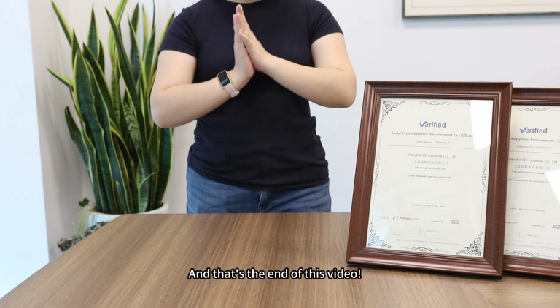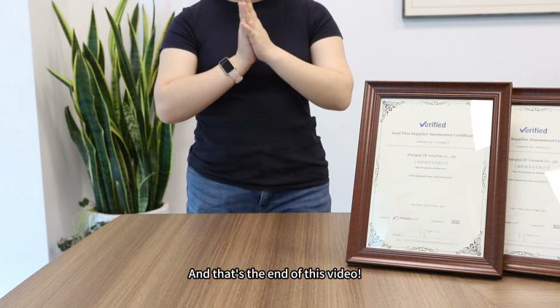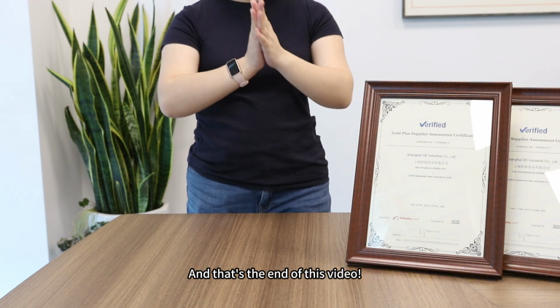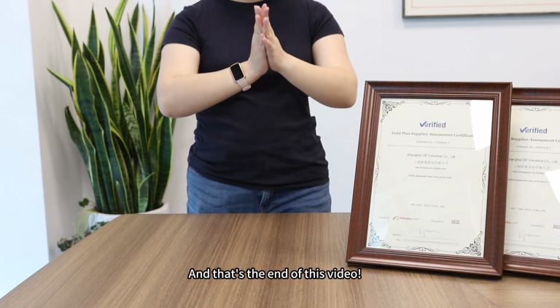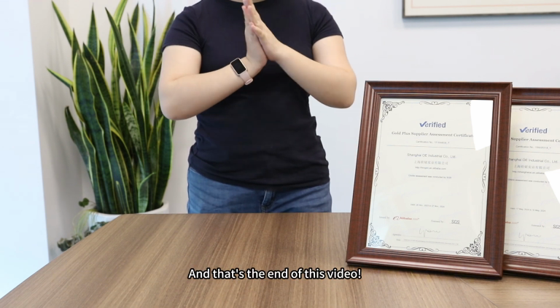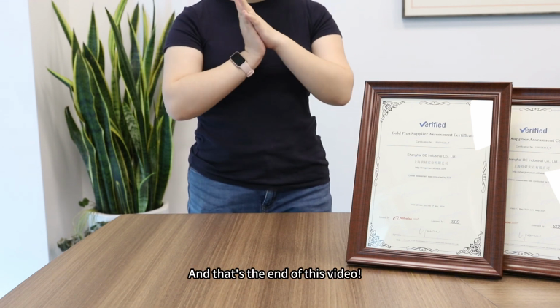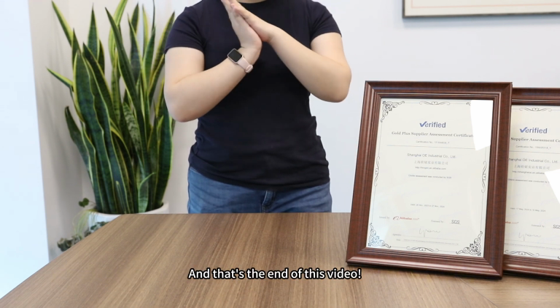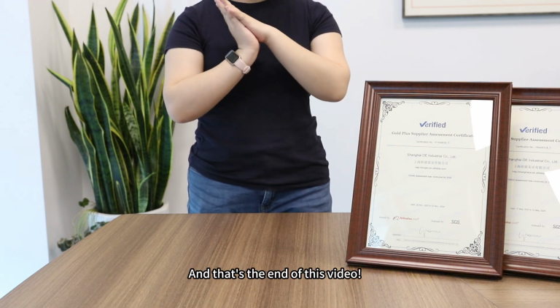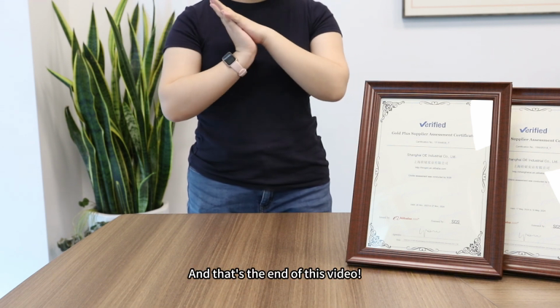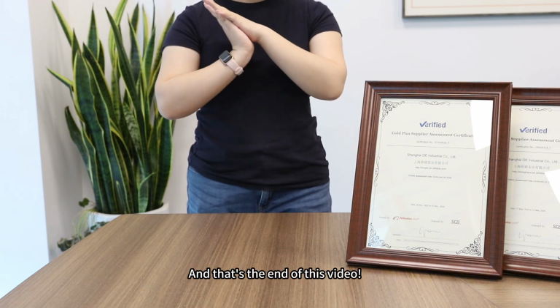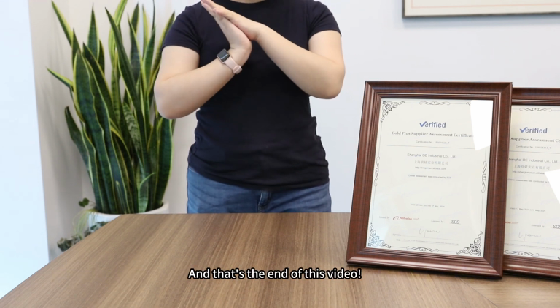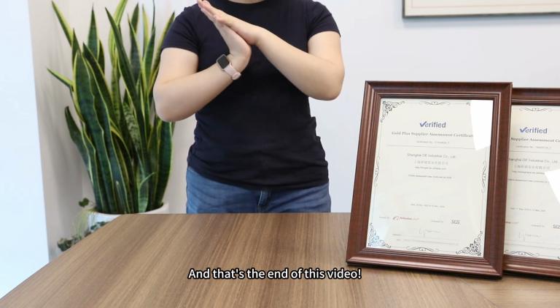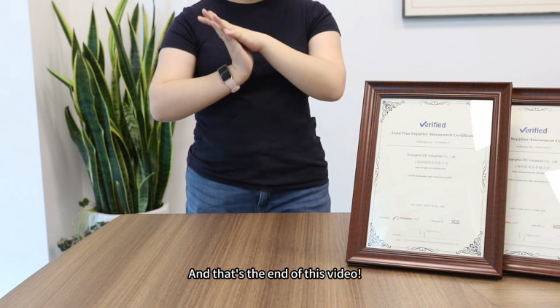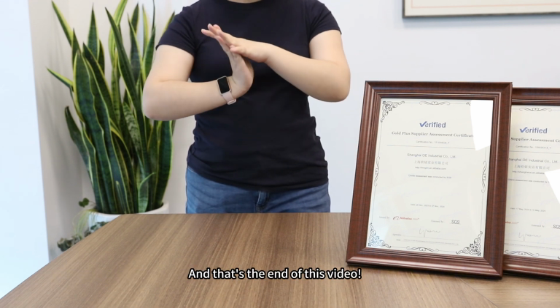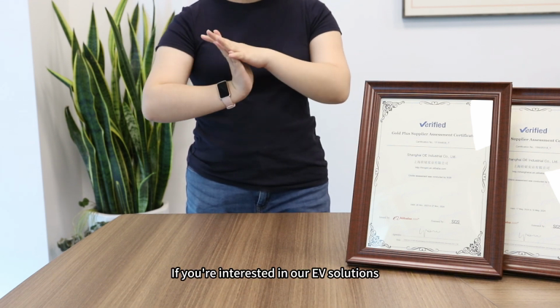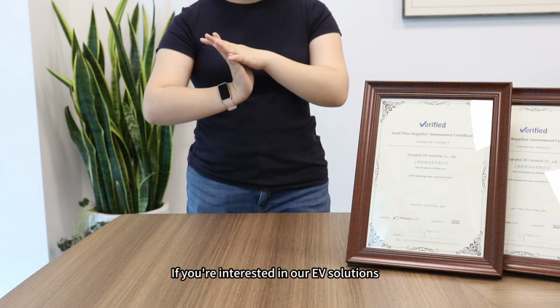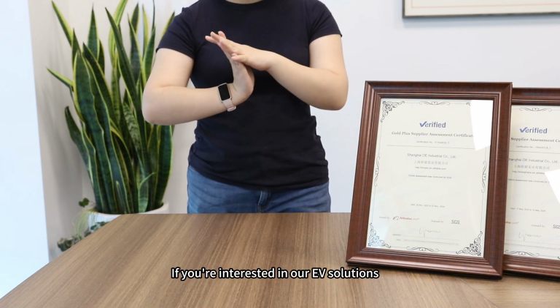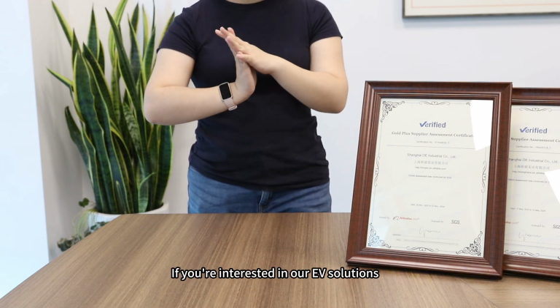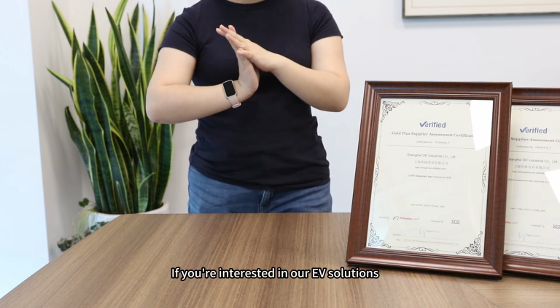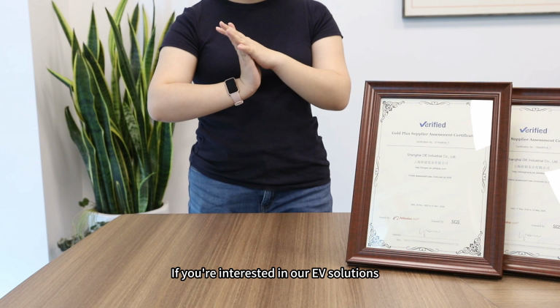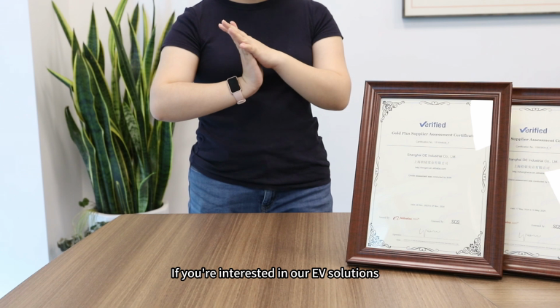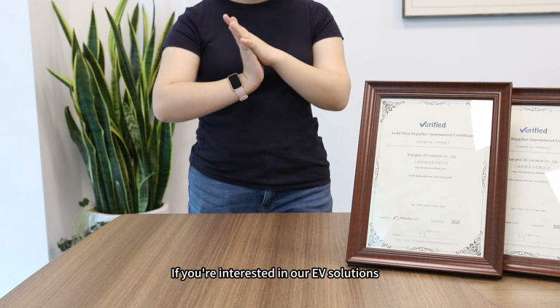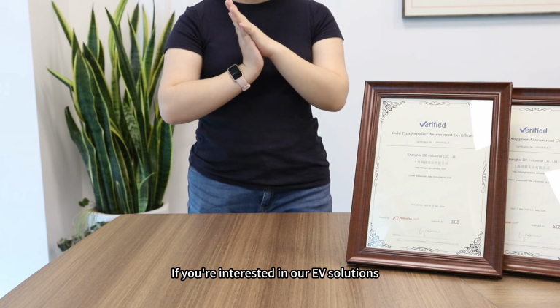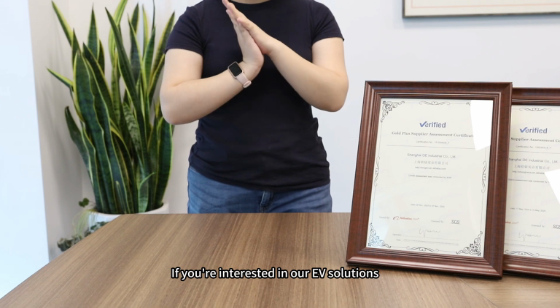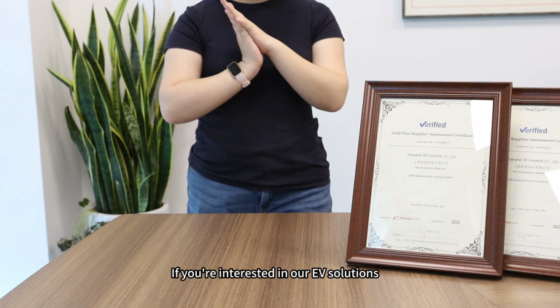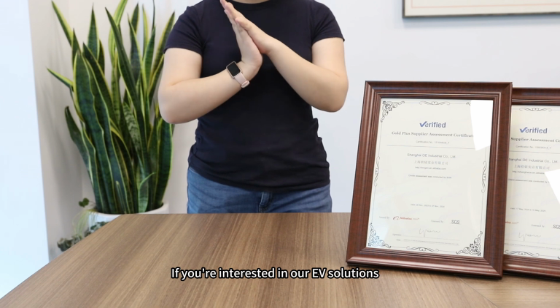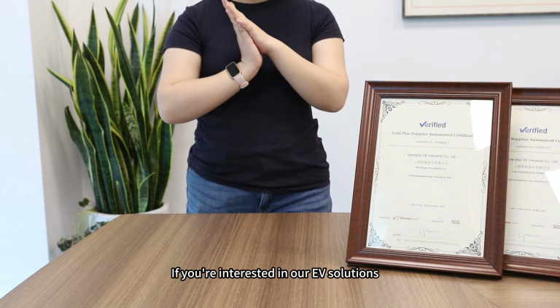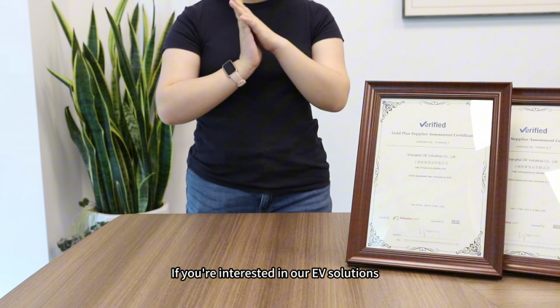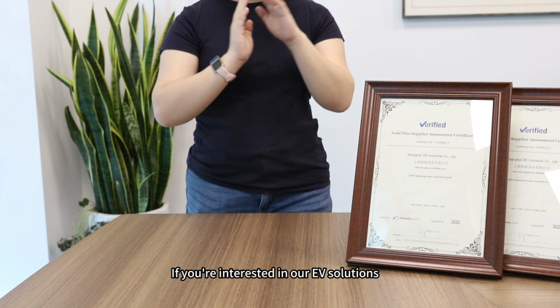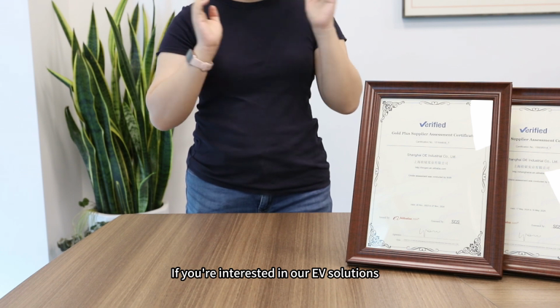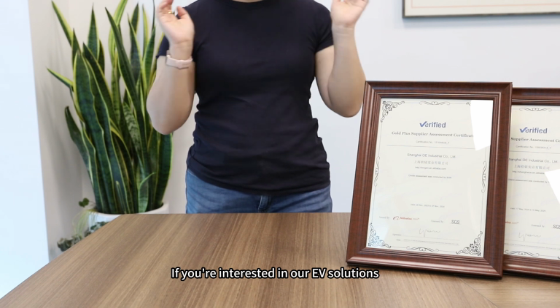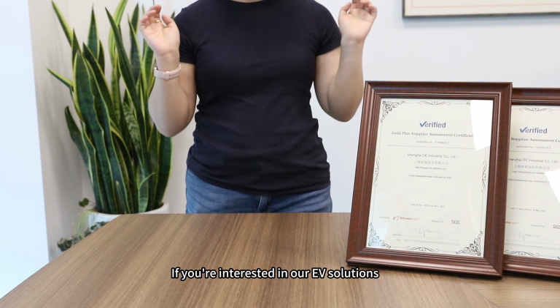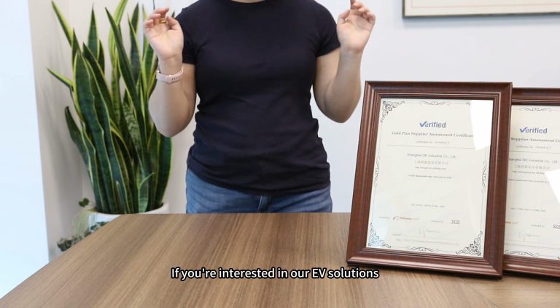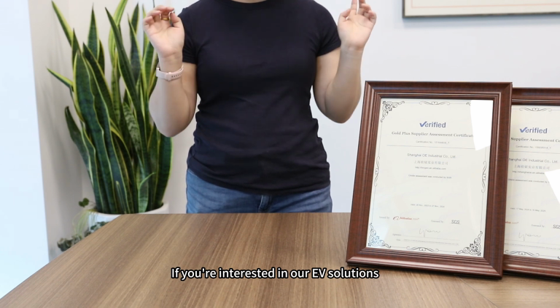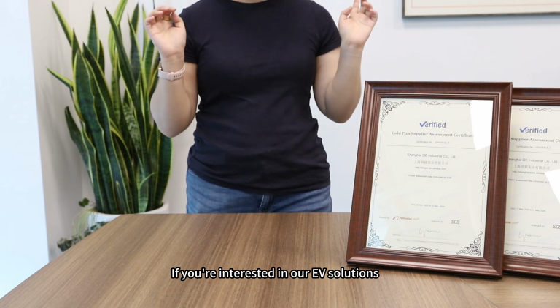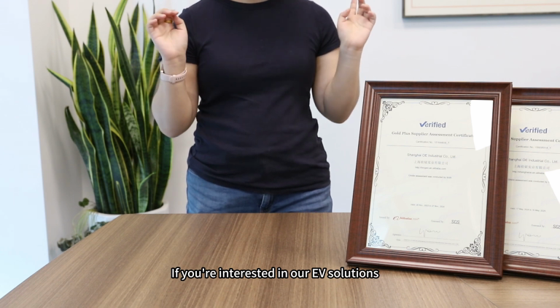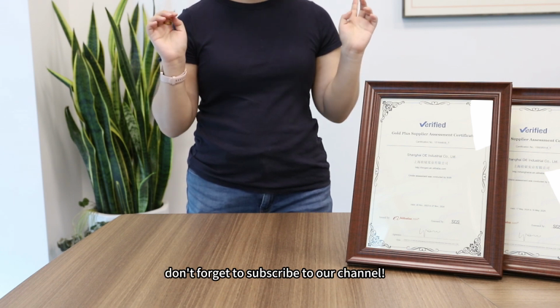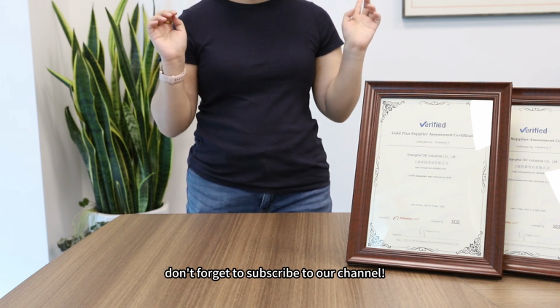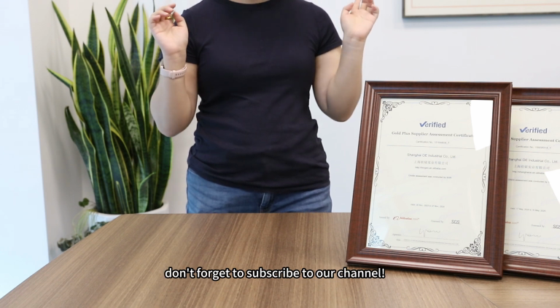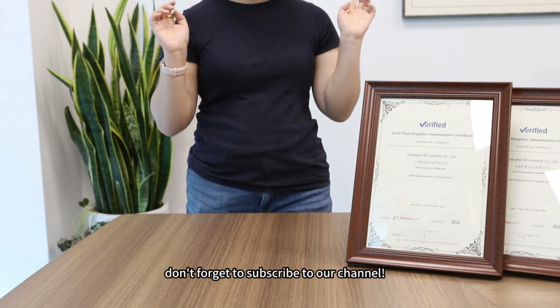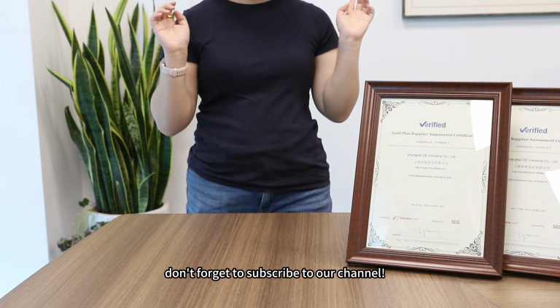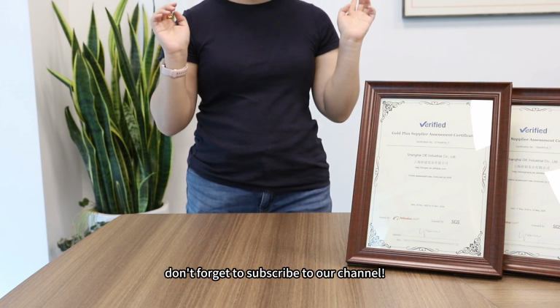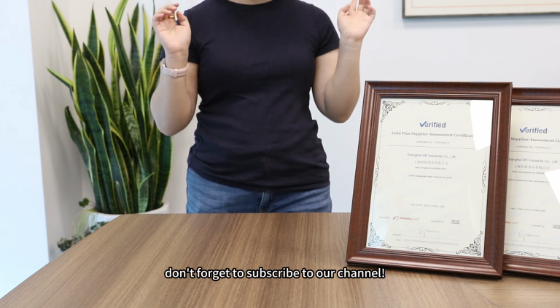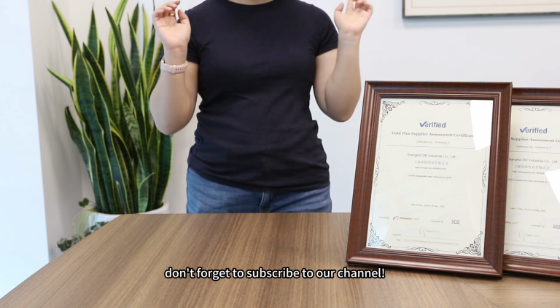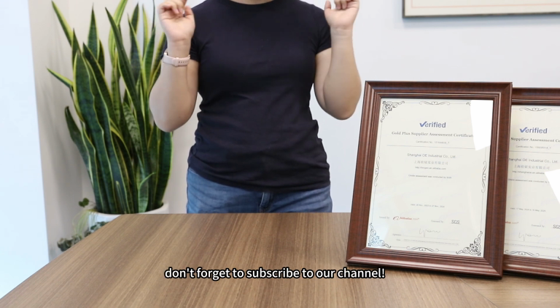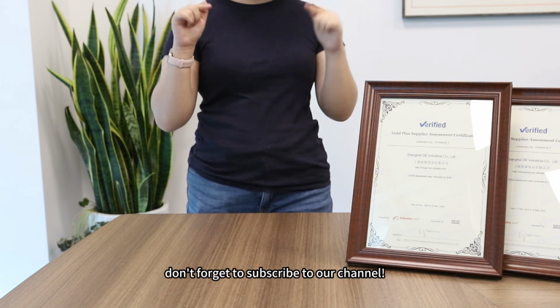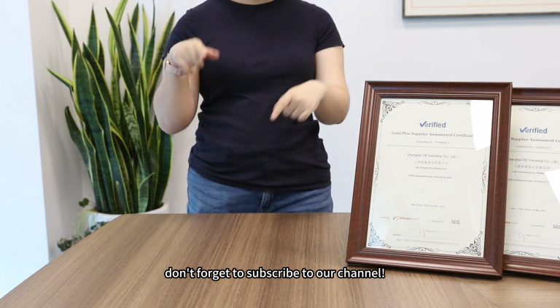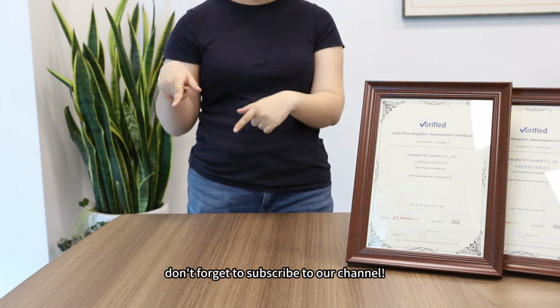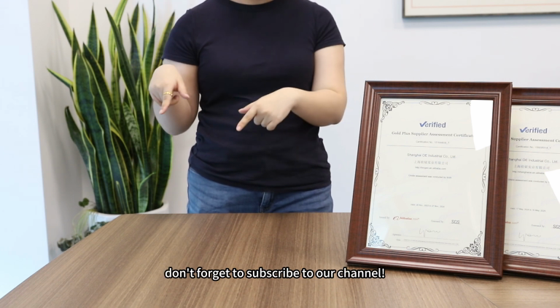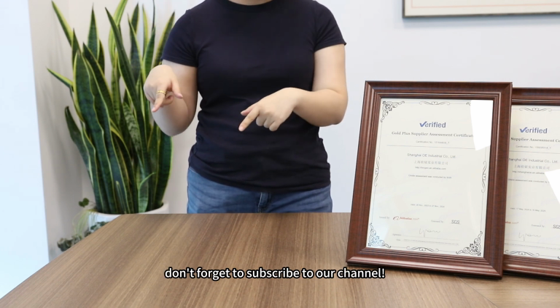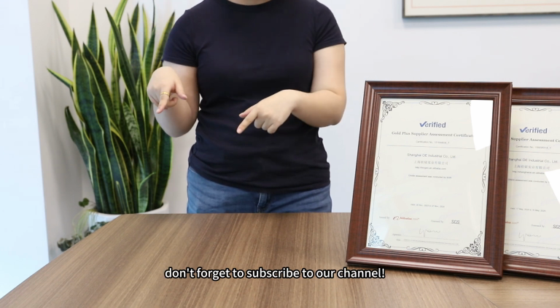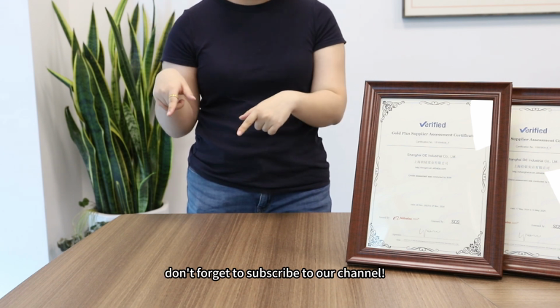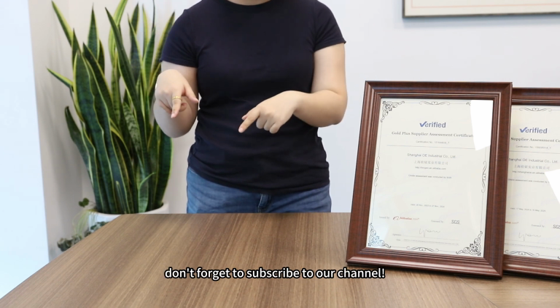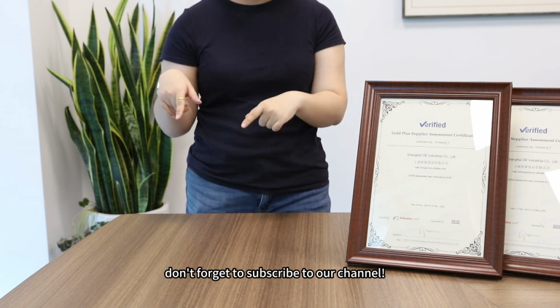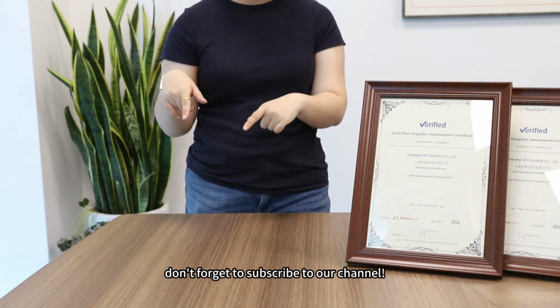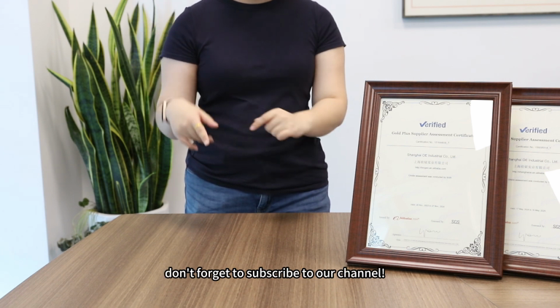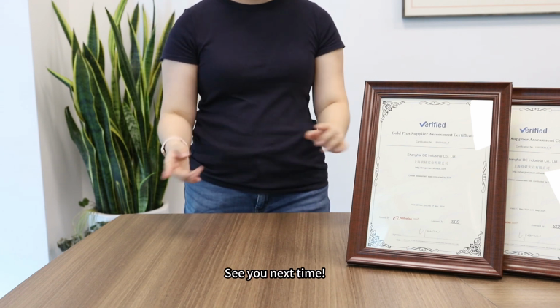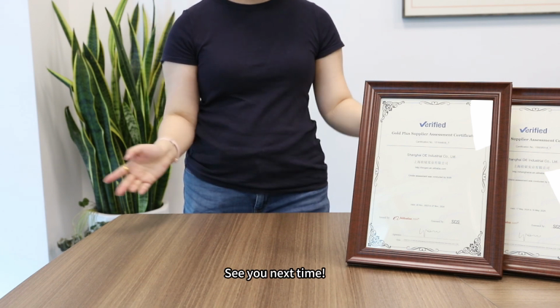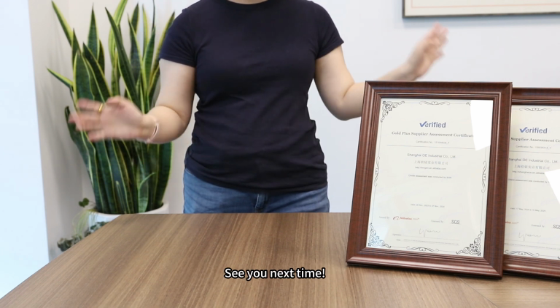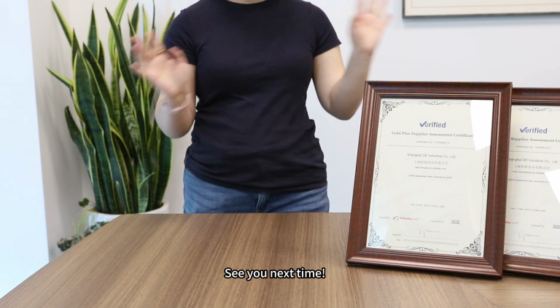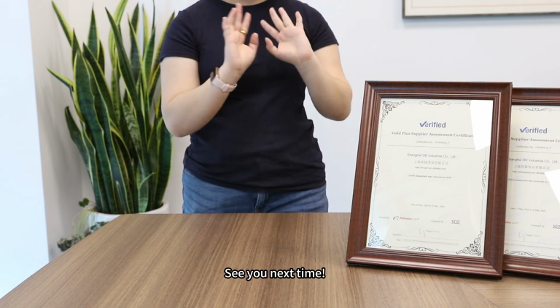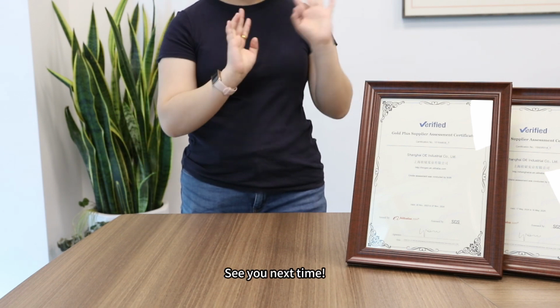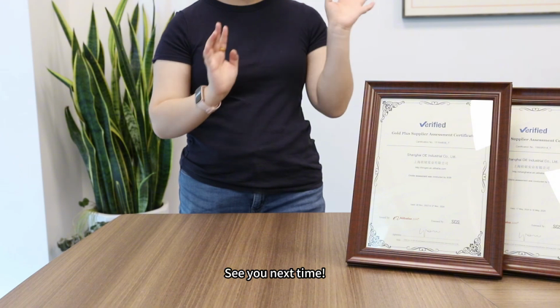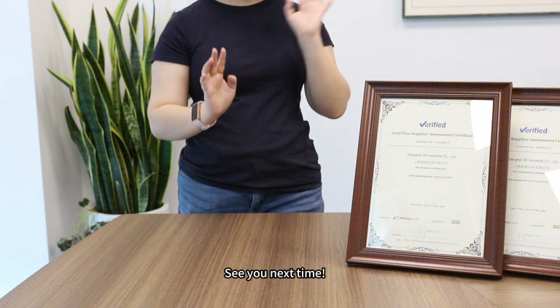That's the end of this video. If you are interested in our EV solutions, don't forget to subscribe to our channel — see you next time!